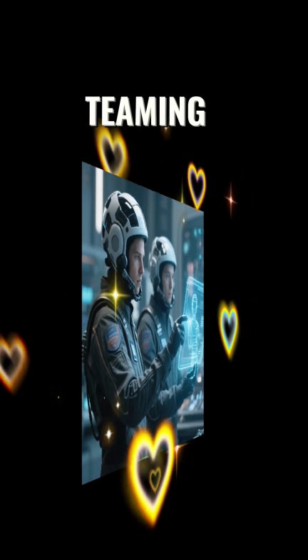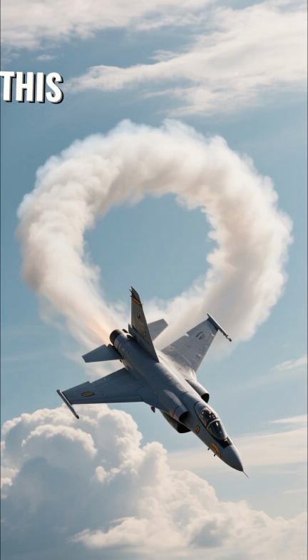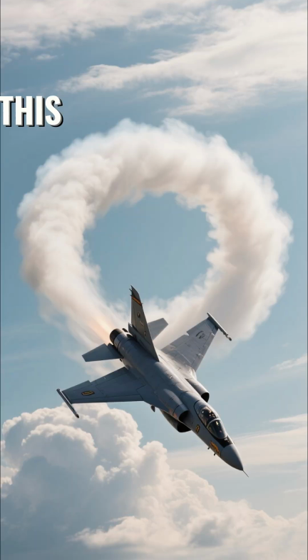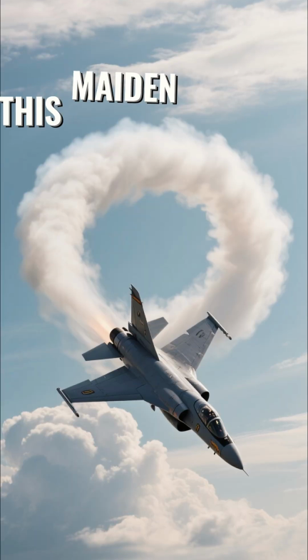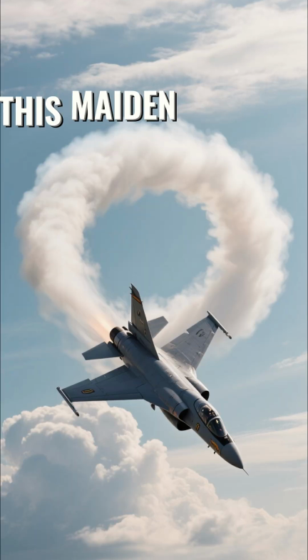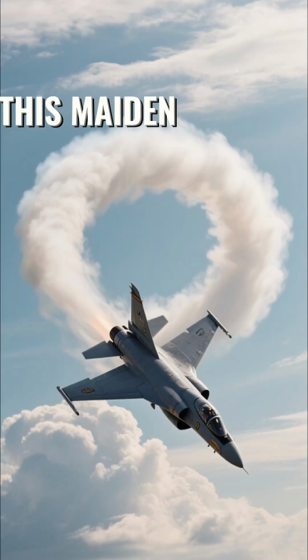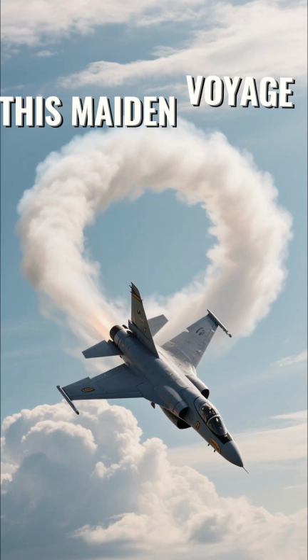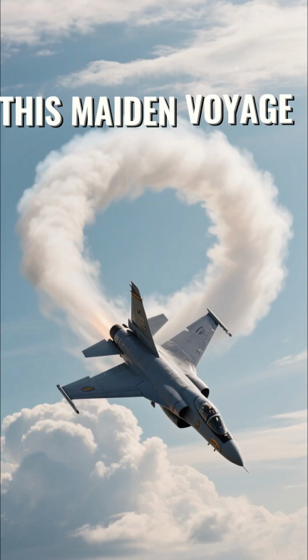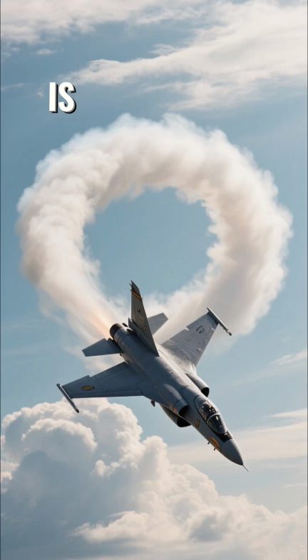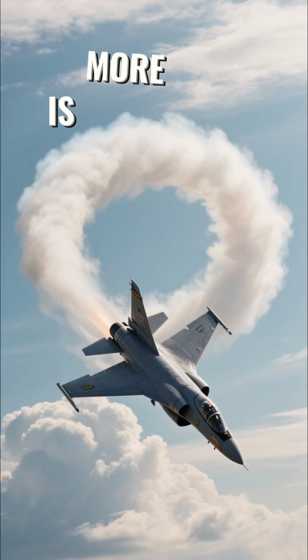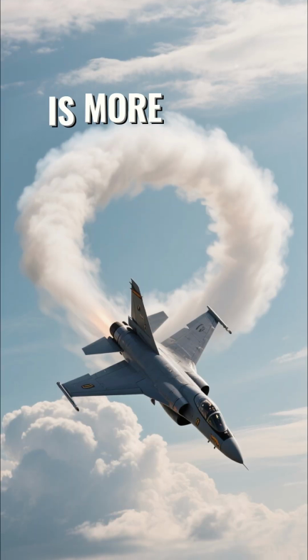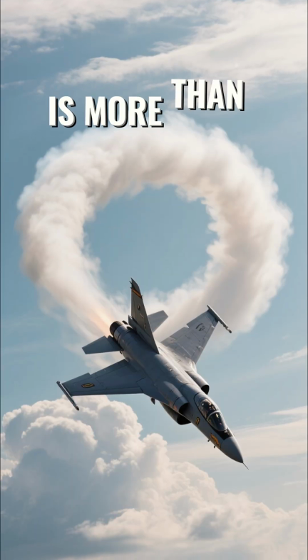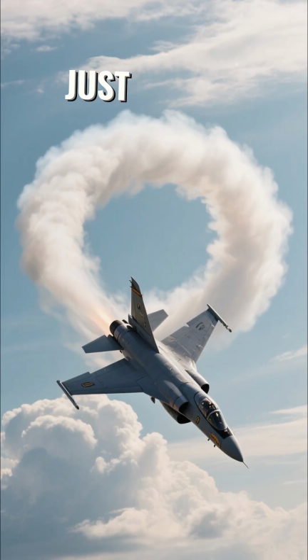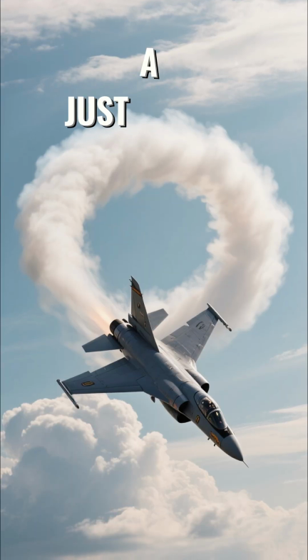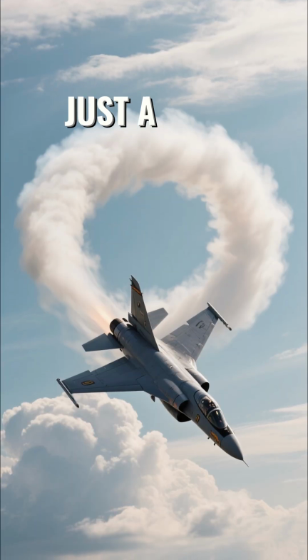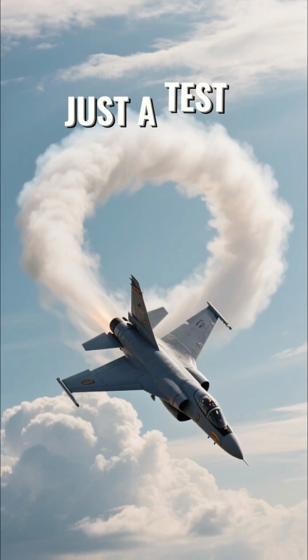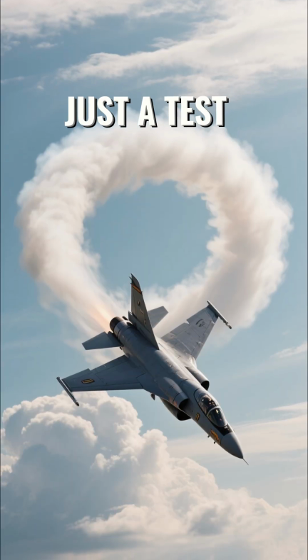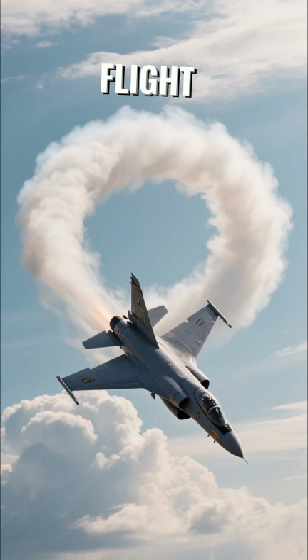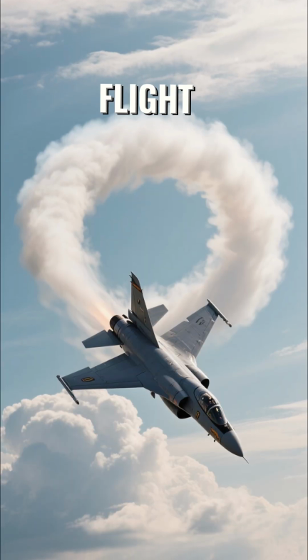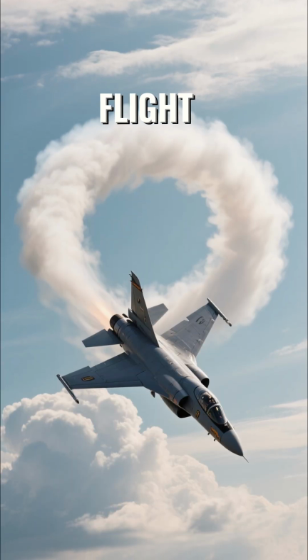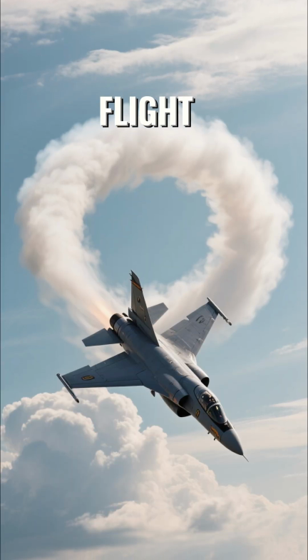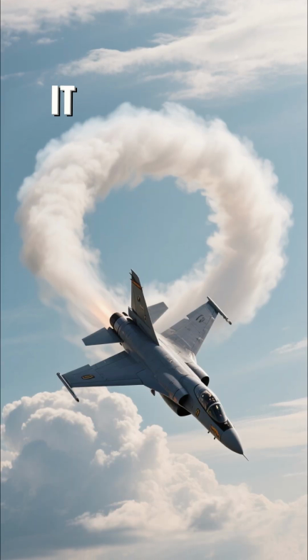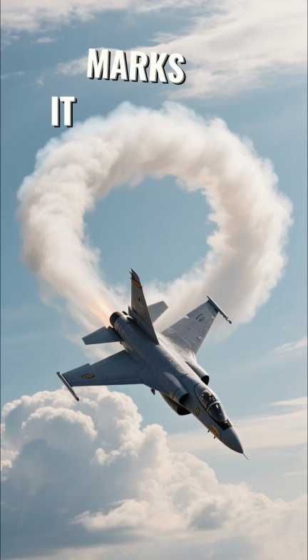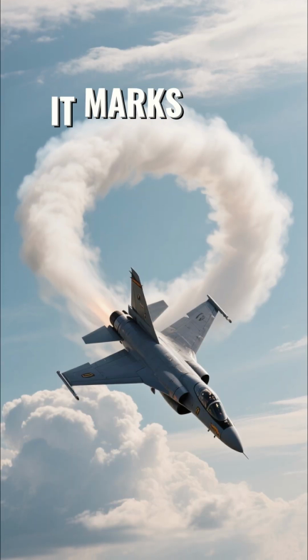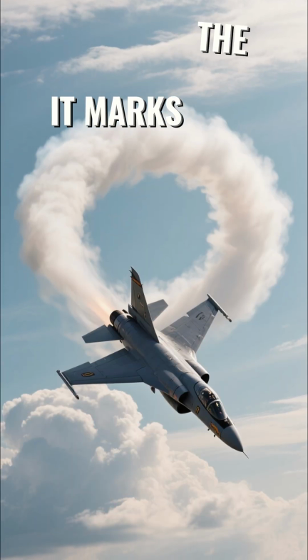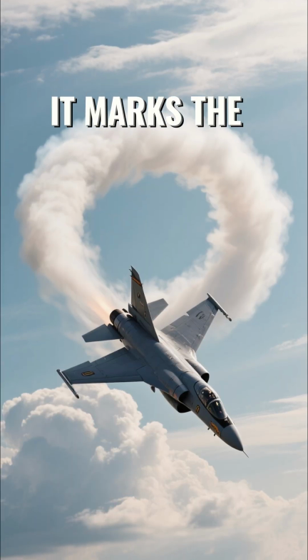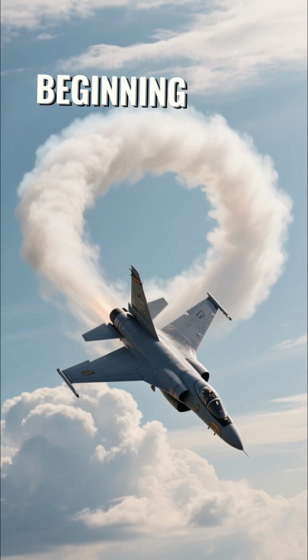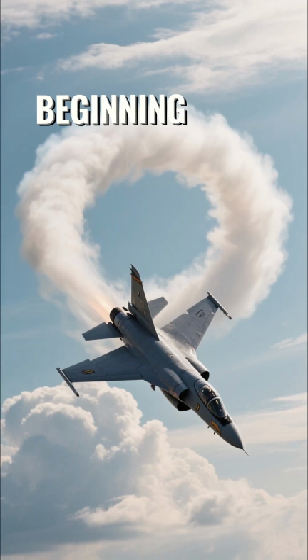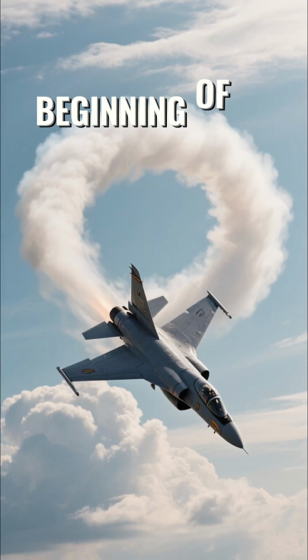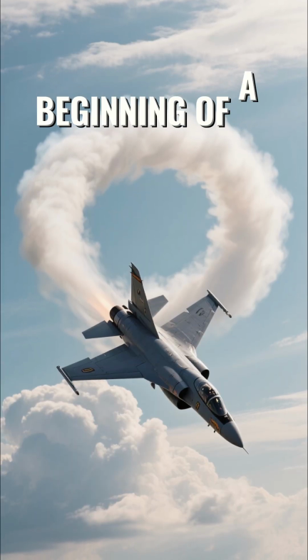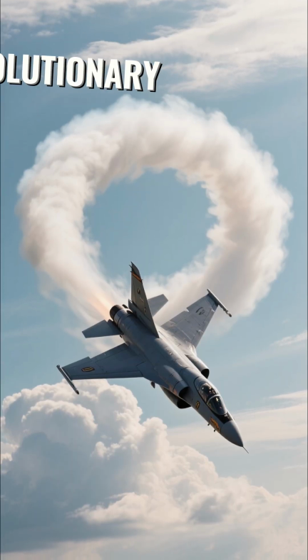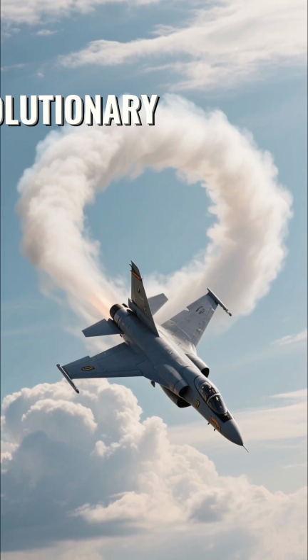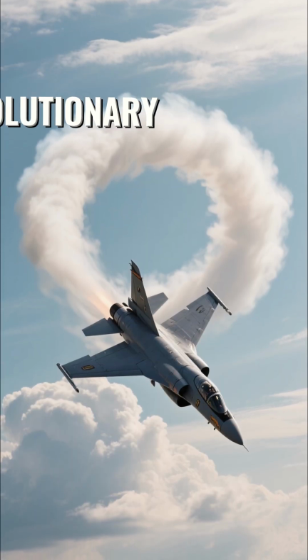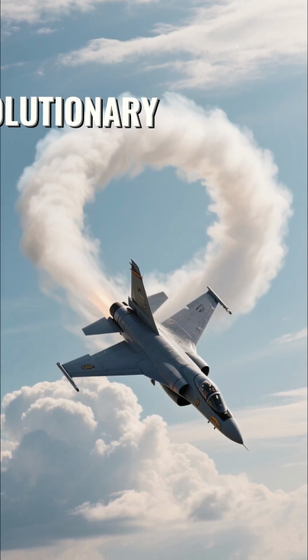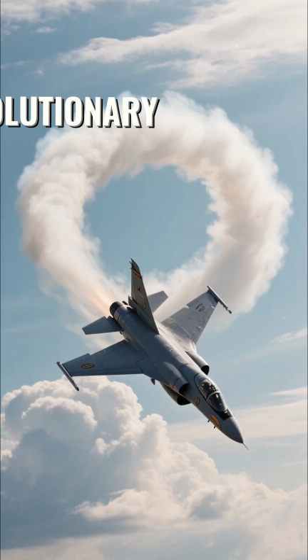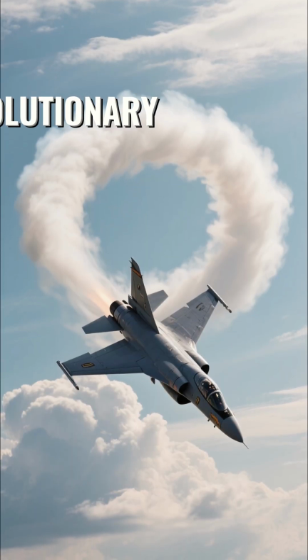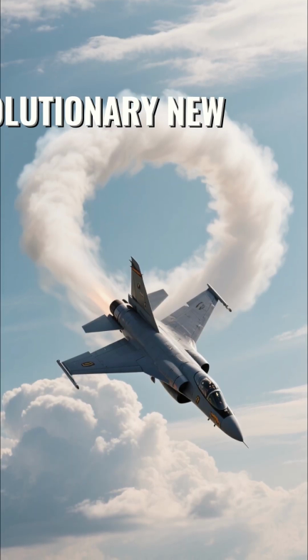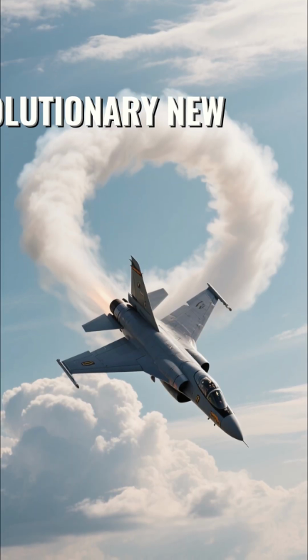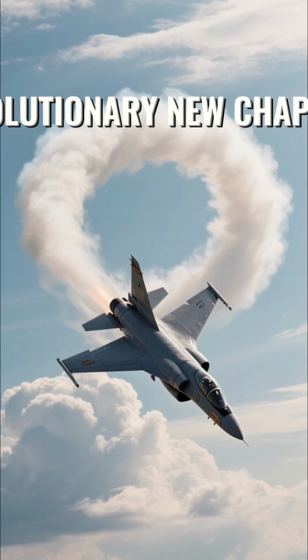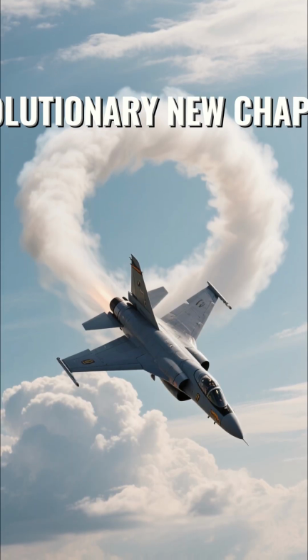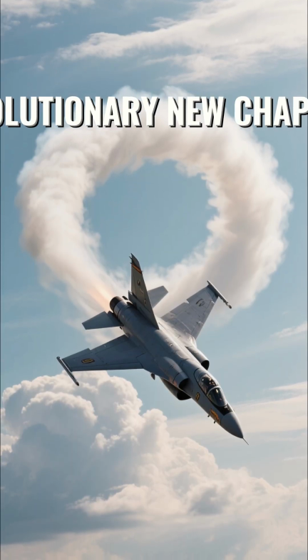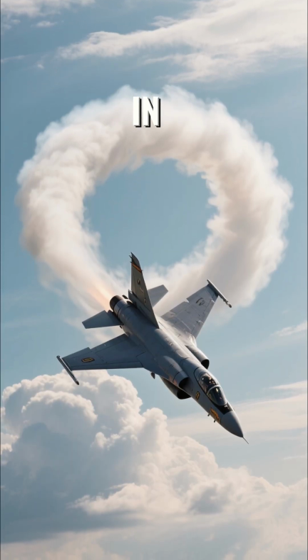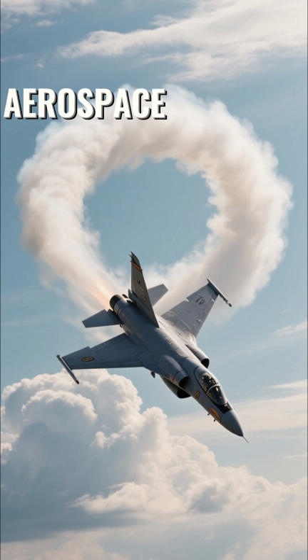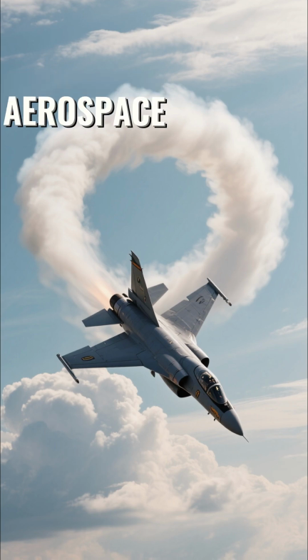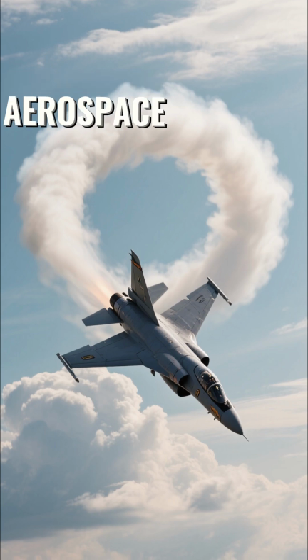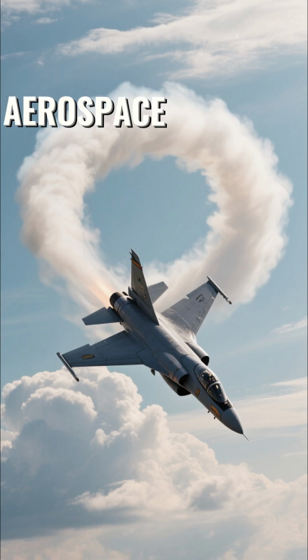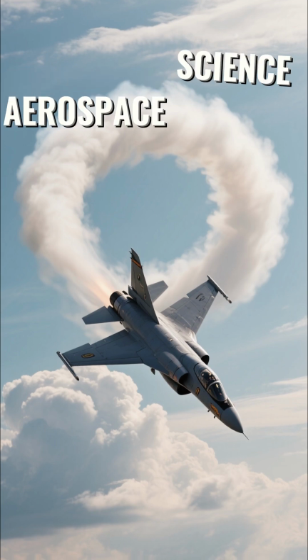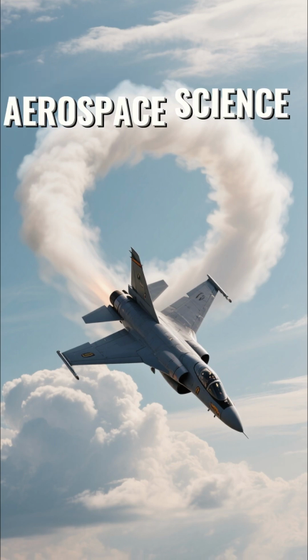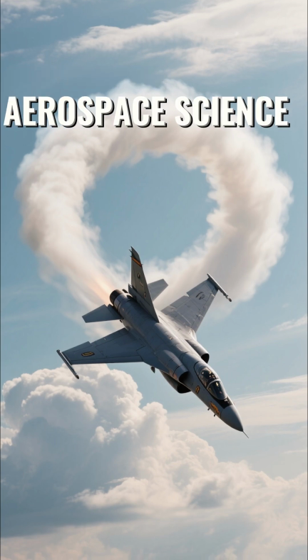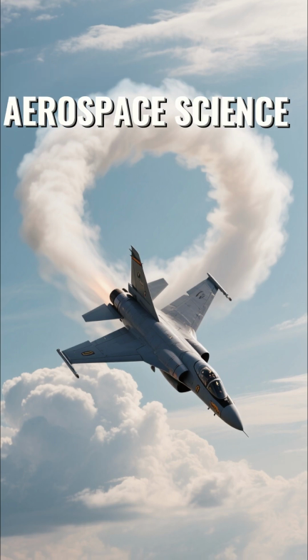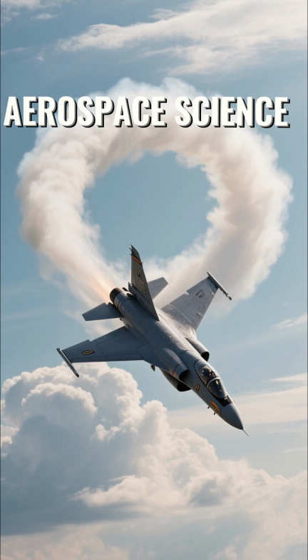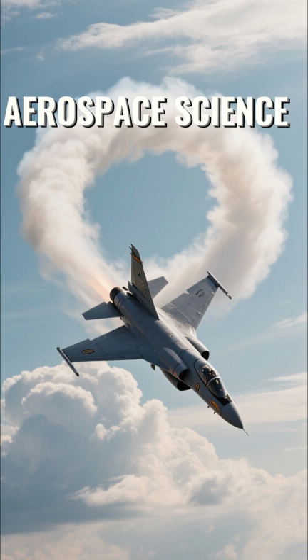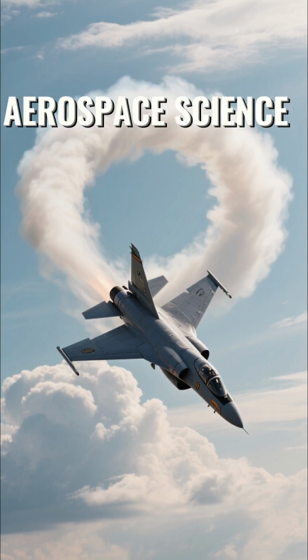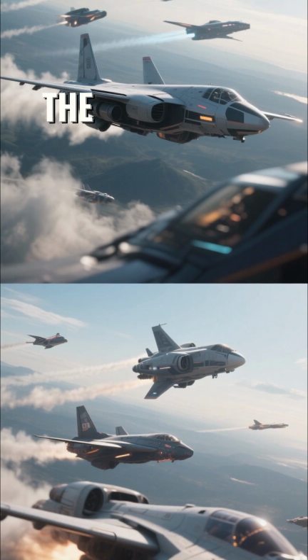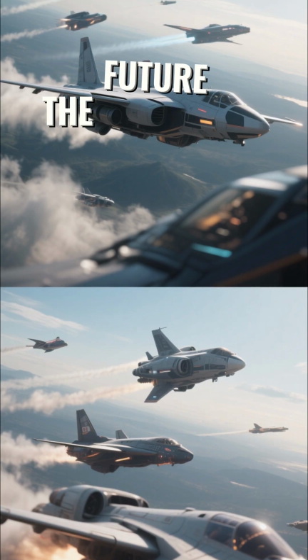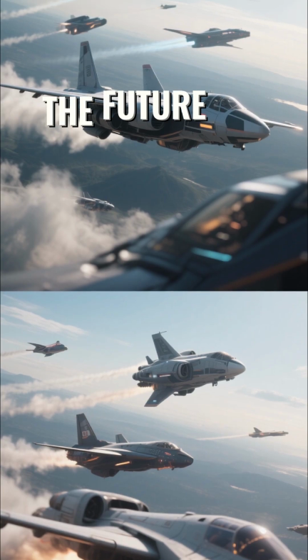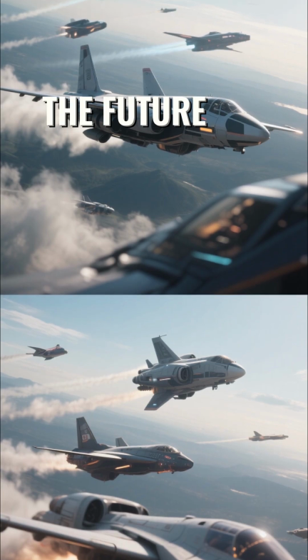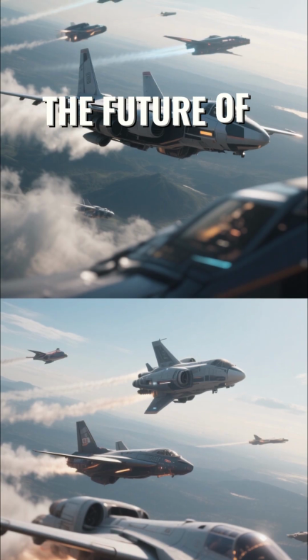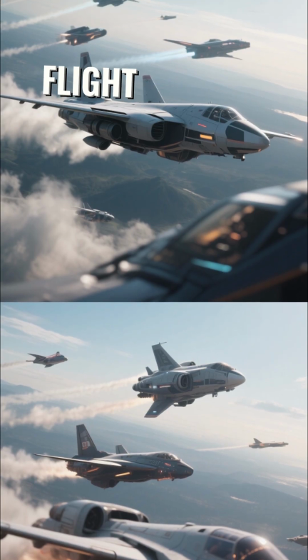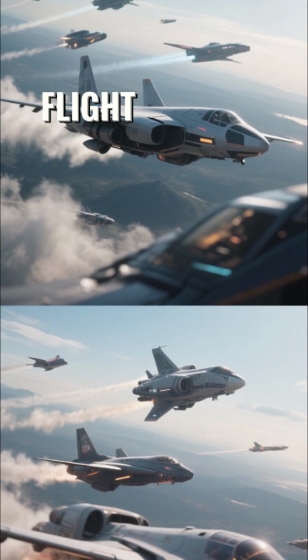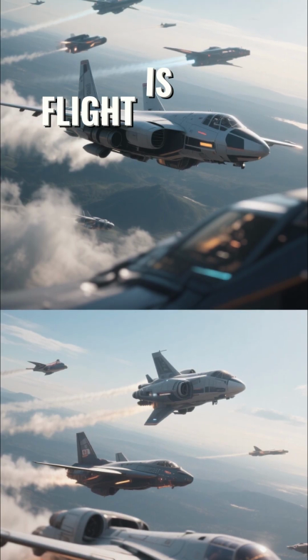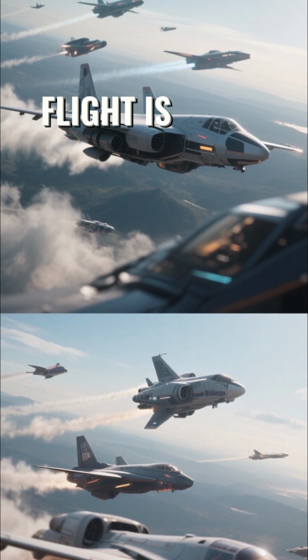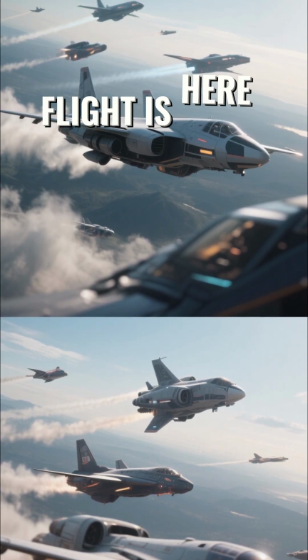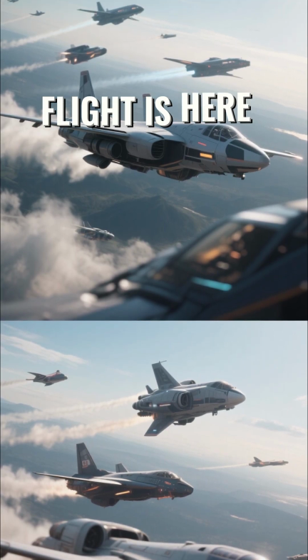This maiden voyage is more than just a test flight. It marks the beginning of a revolutionary new chapter in aerospace science. The future of flight is here.